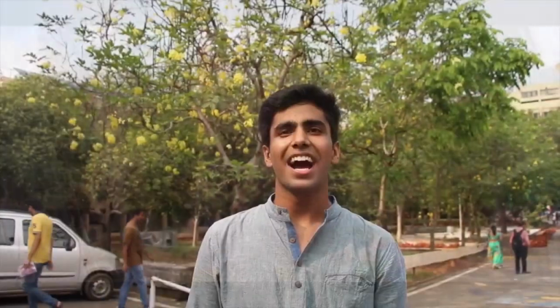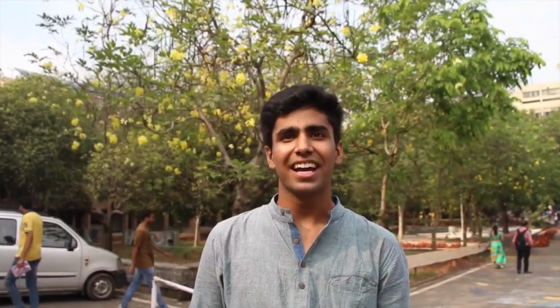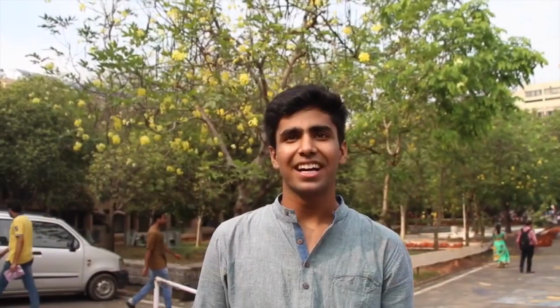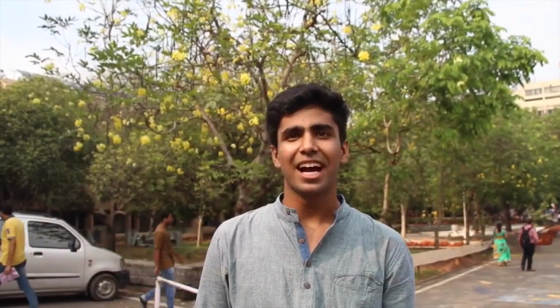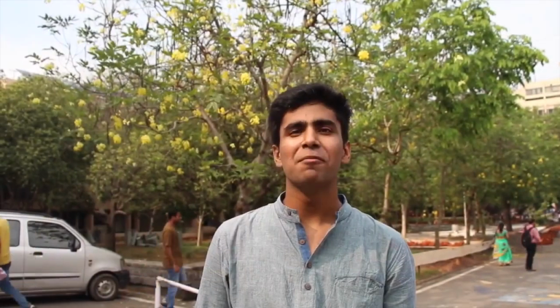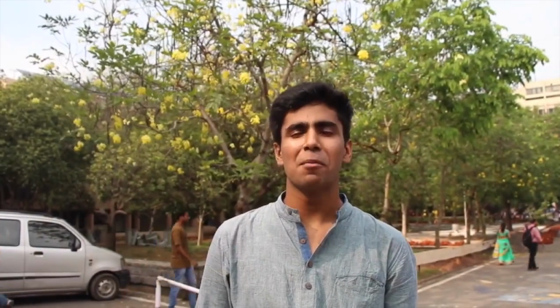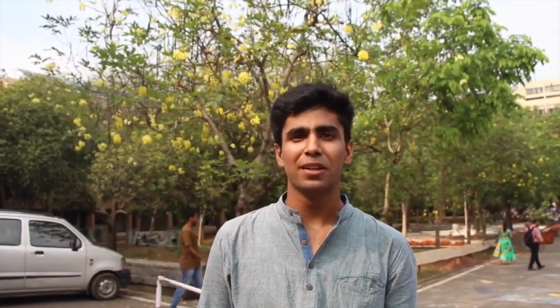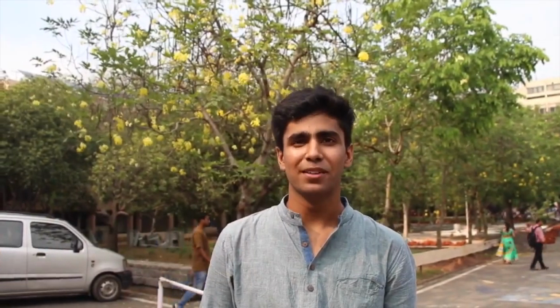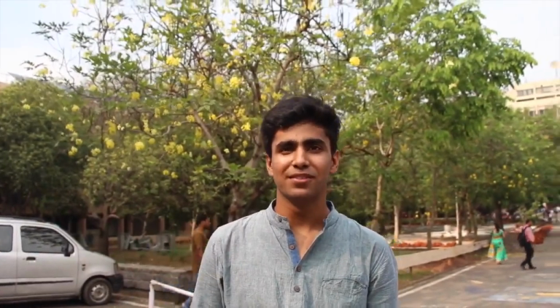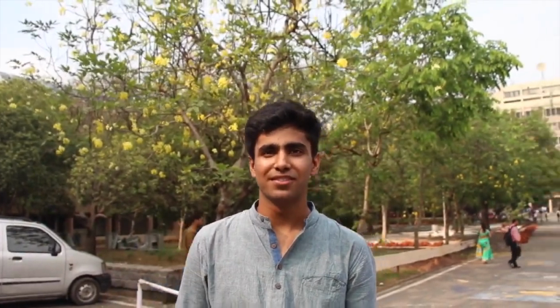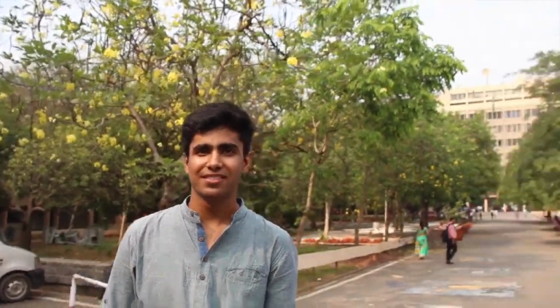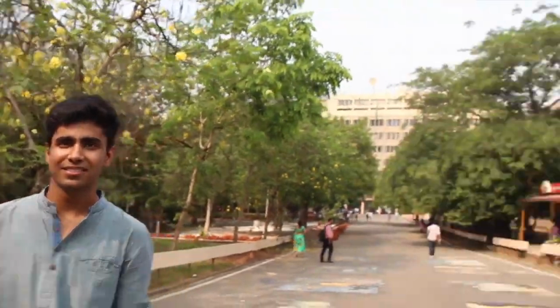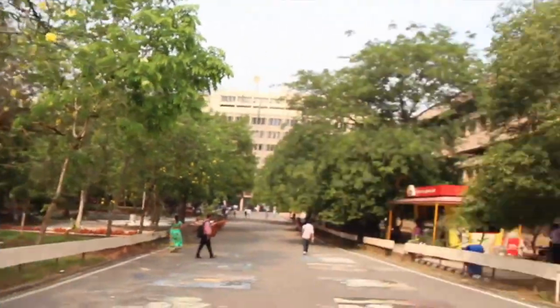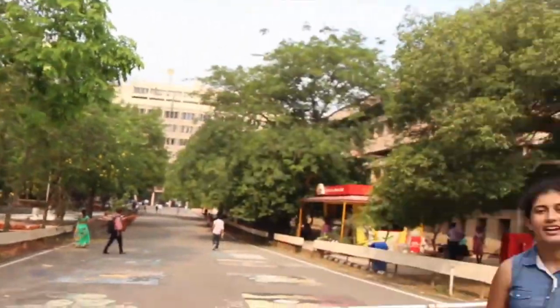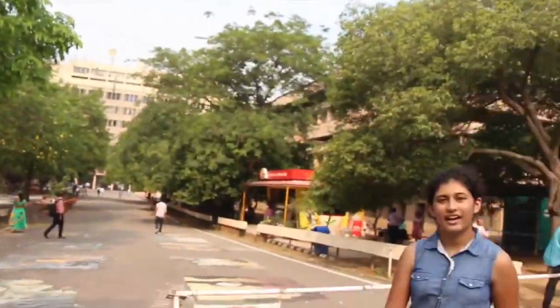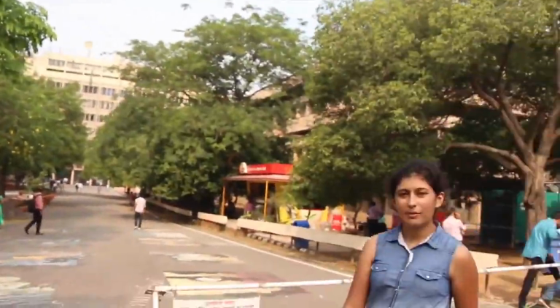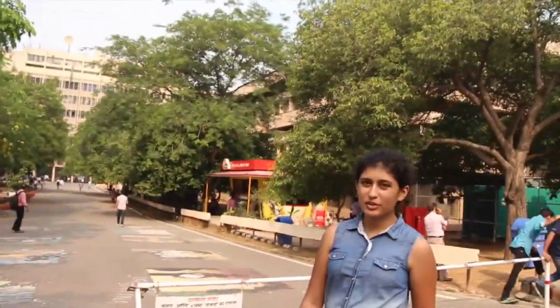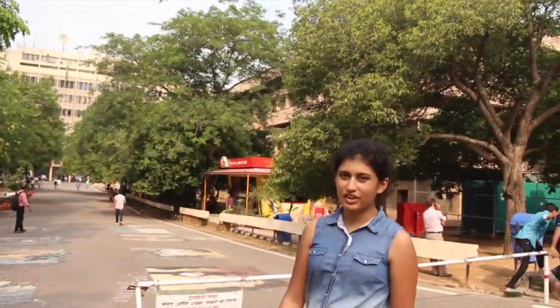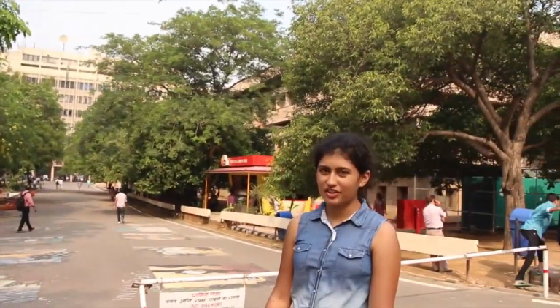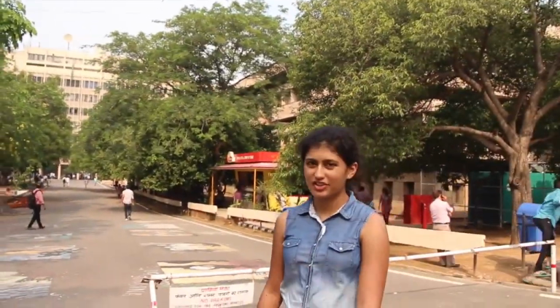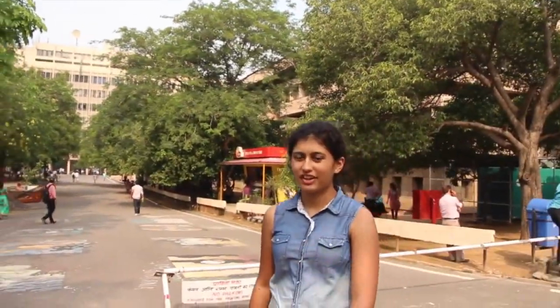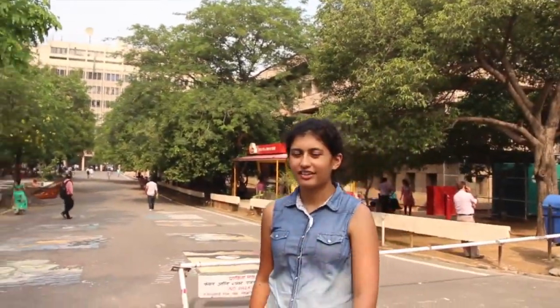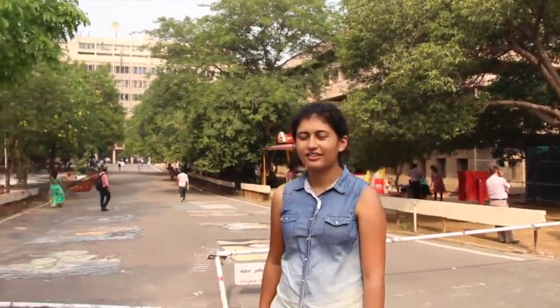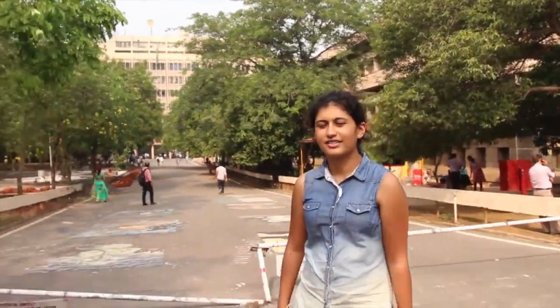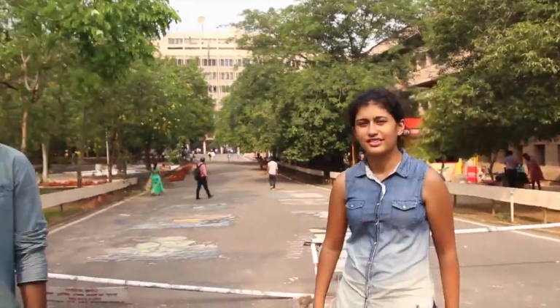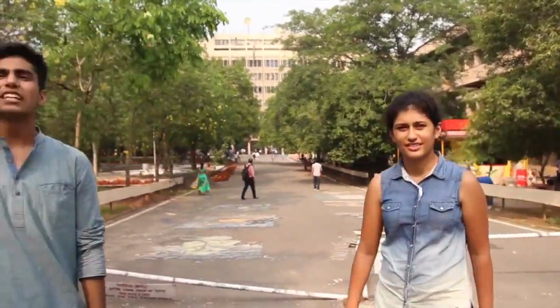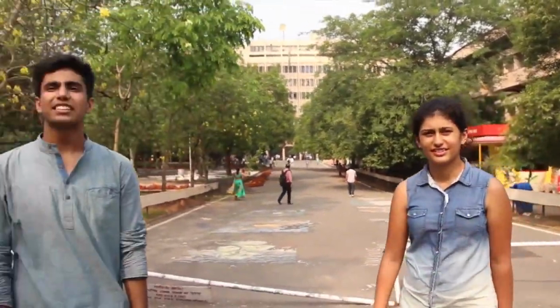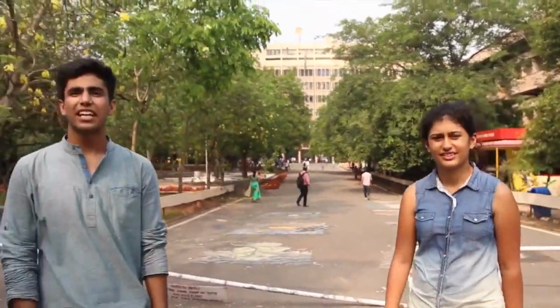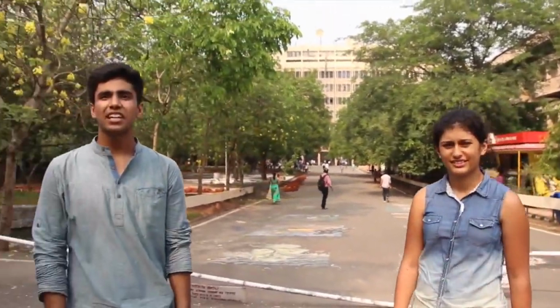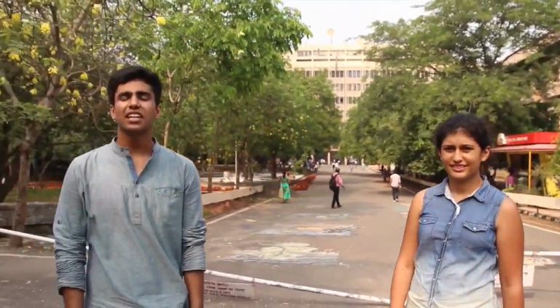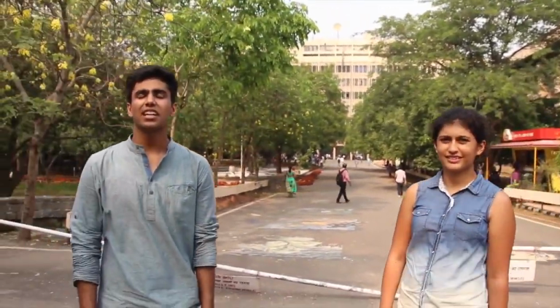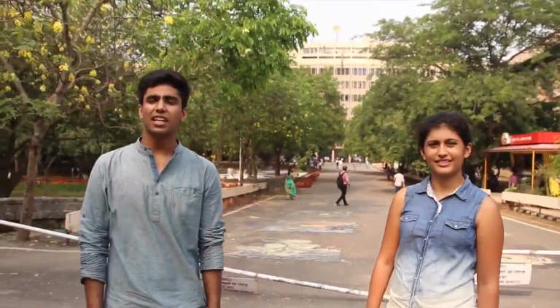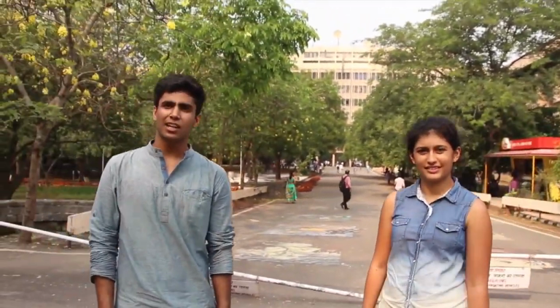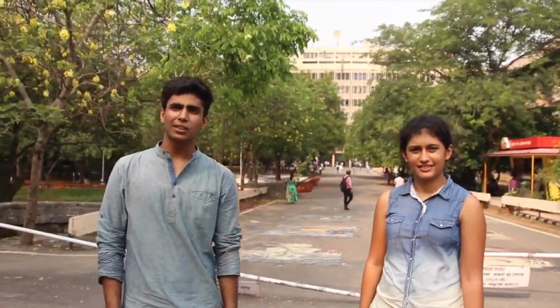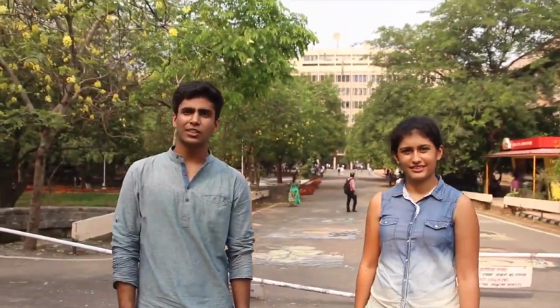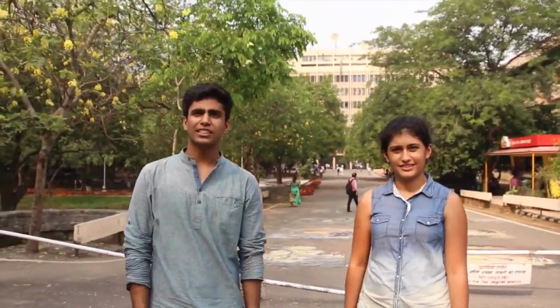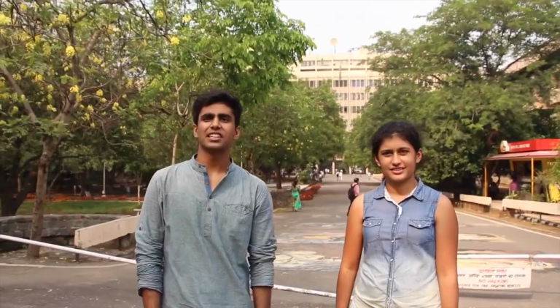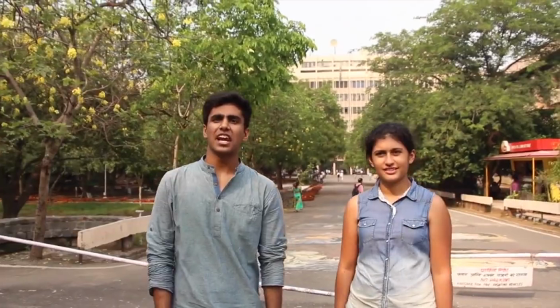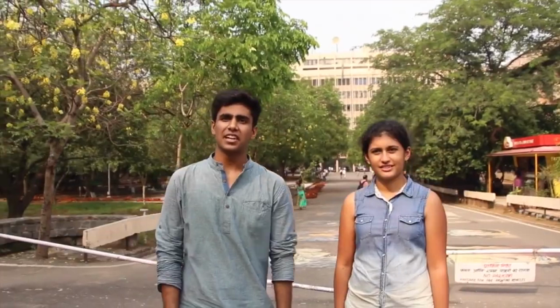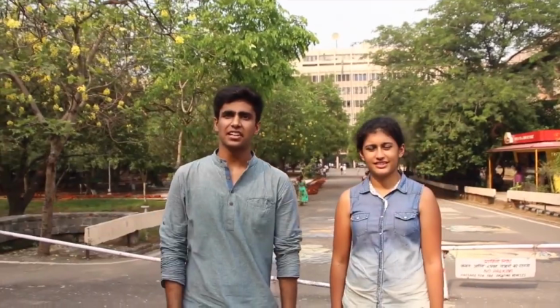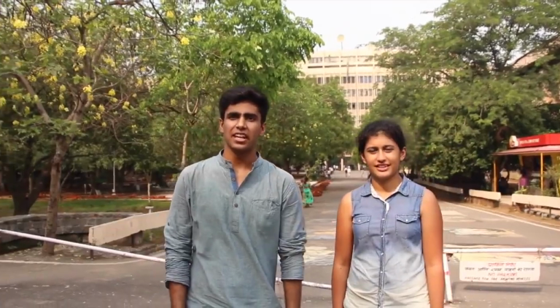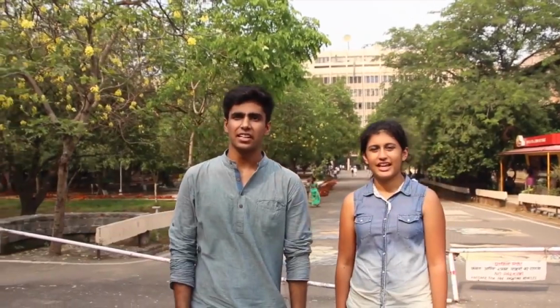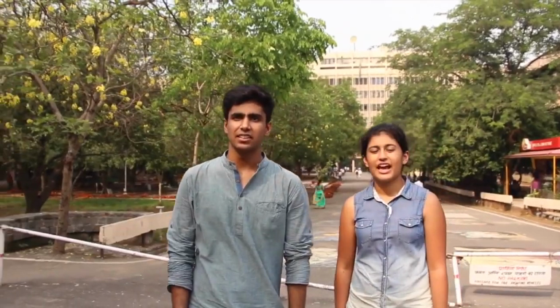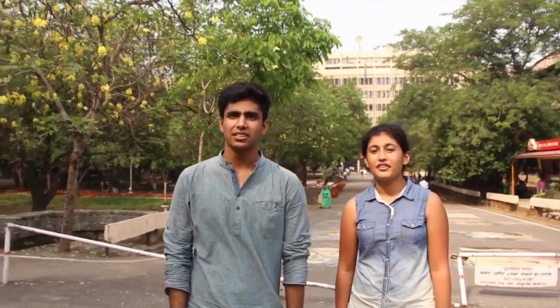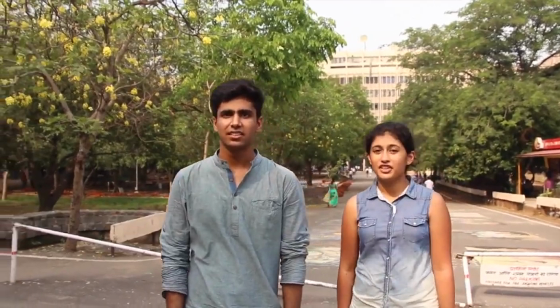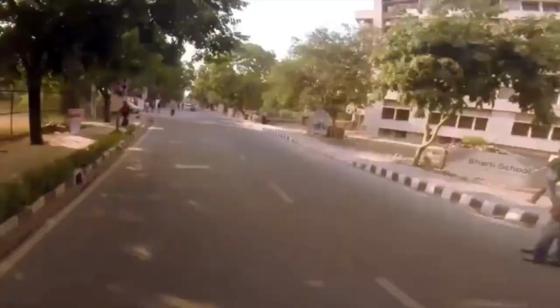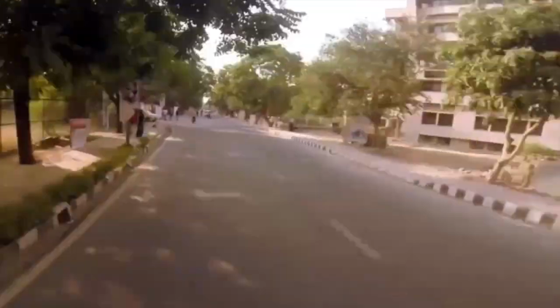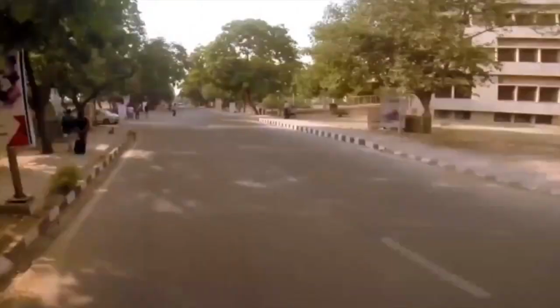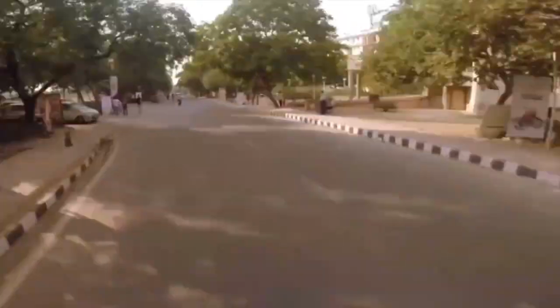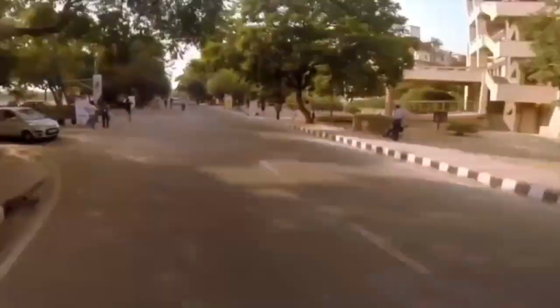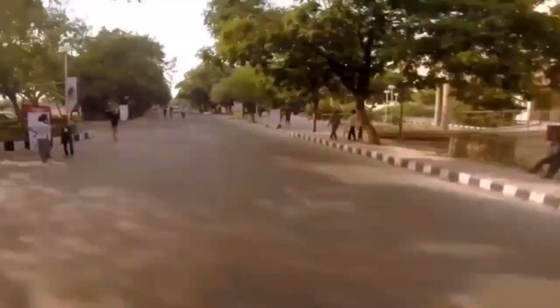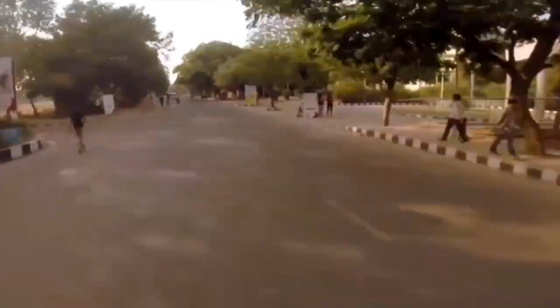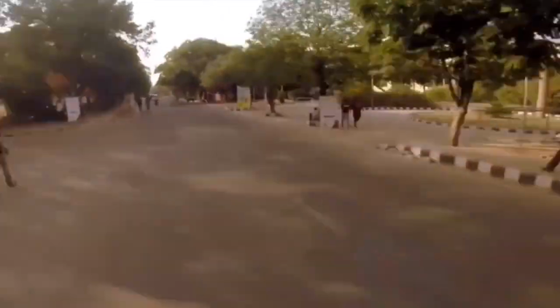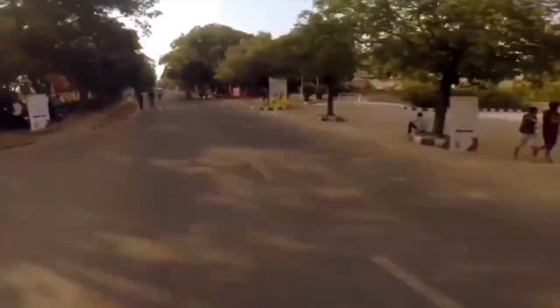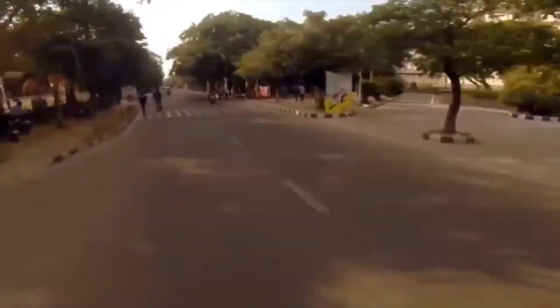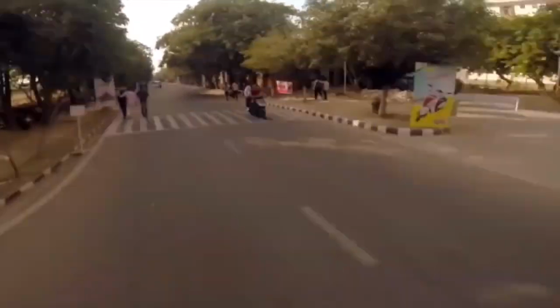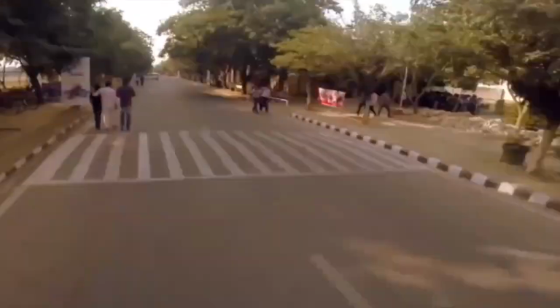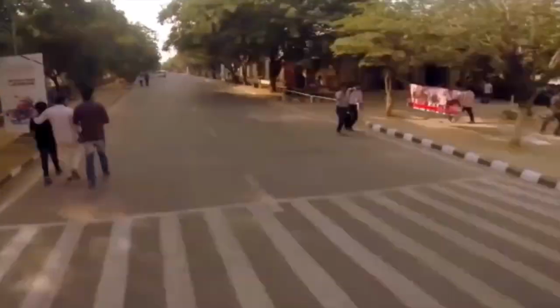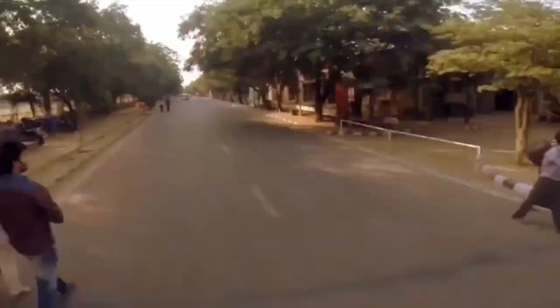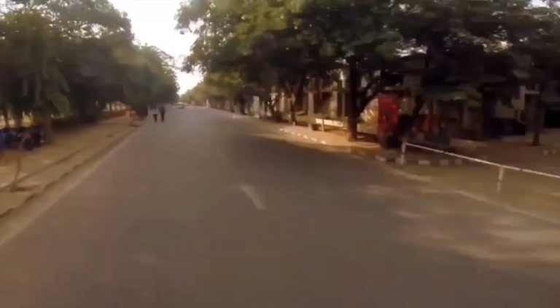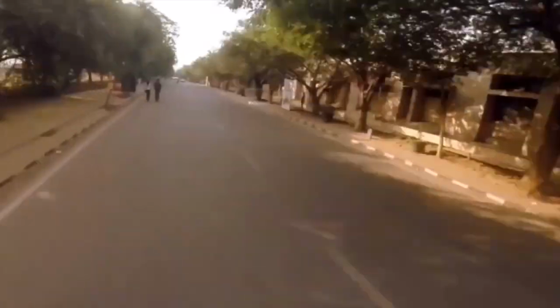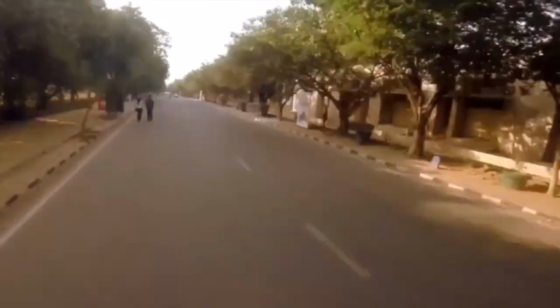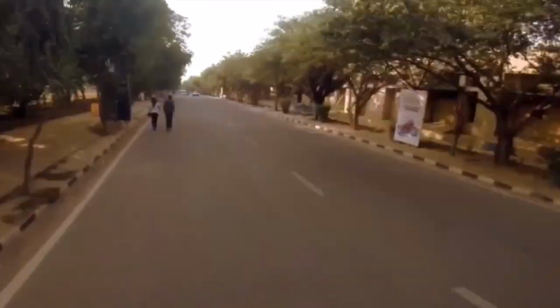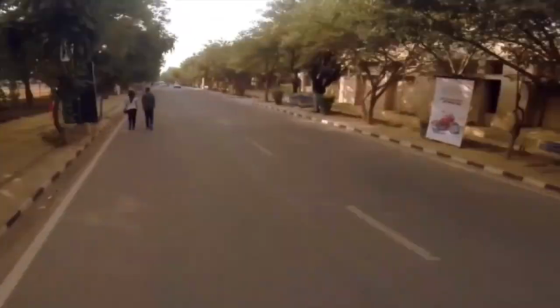Hi, I am Abhinav and I am Utkatsha. We are second year undergraduates at IIT Delhi and we are here to take you on a tour of our campus.